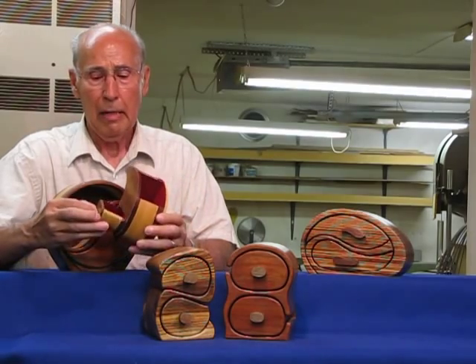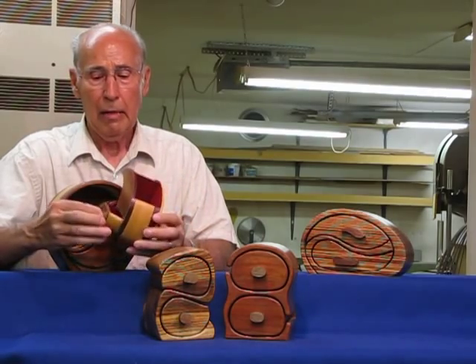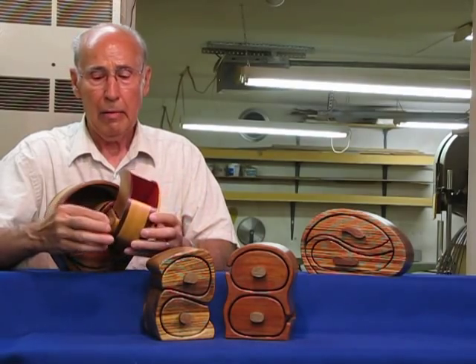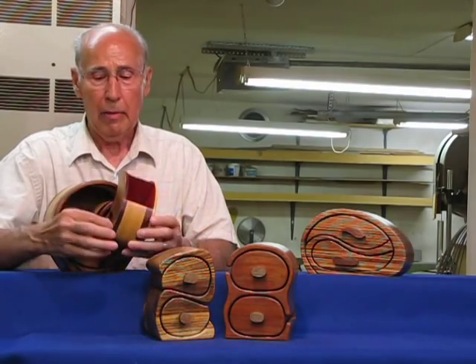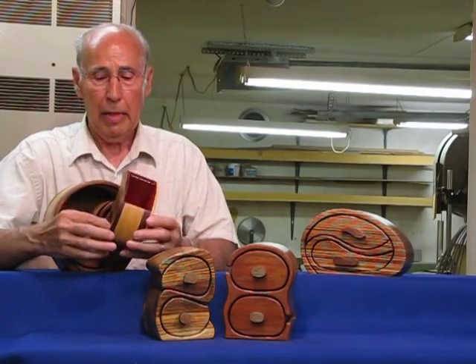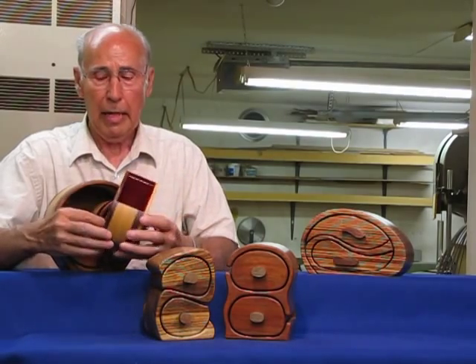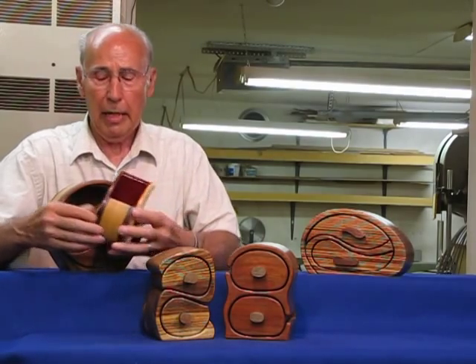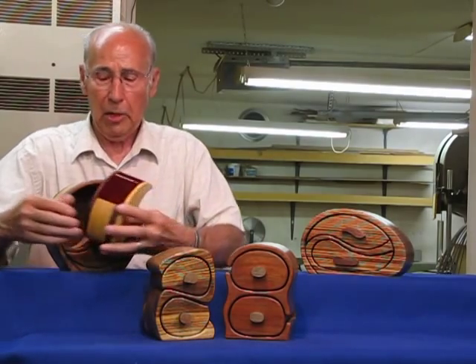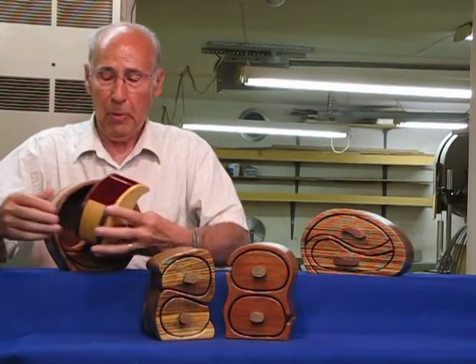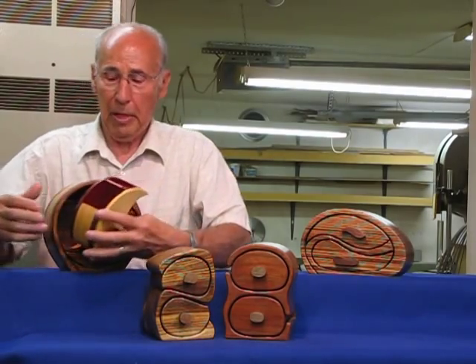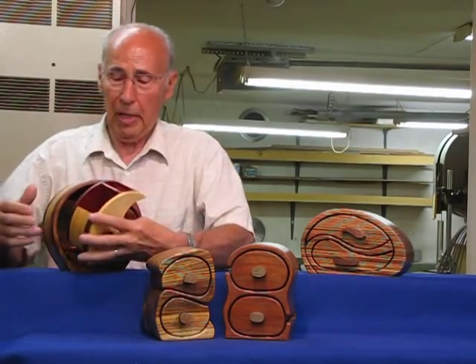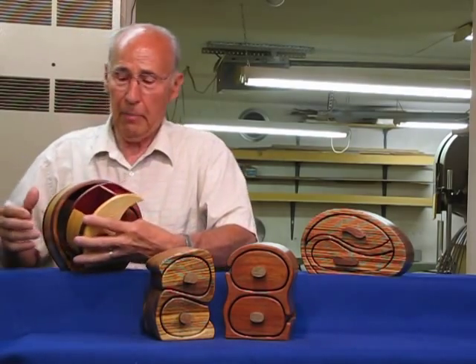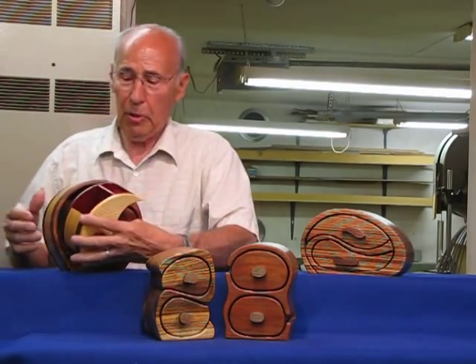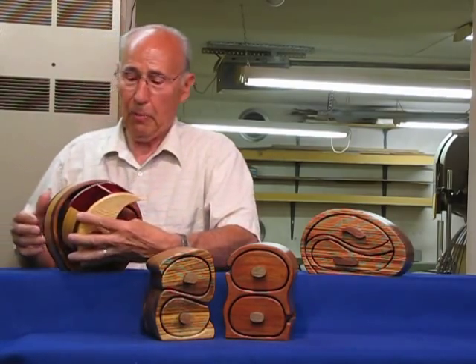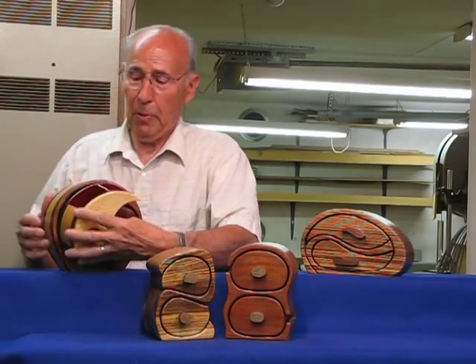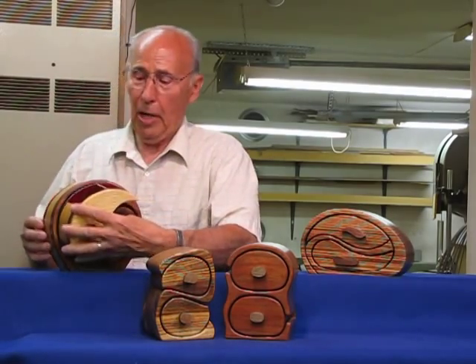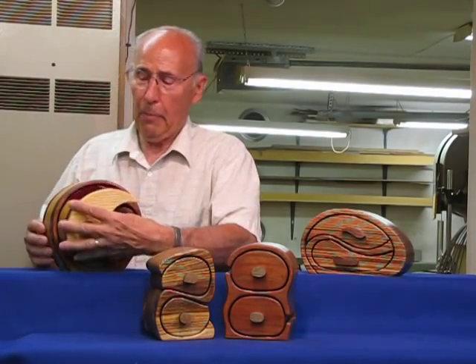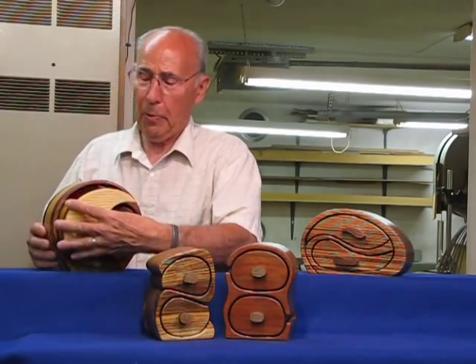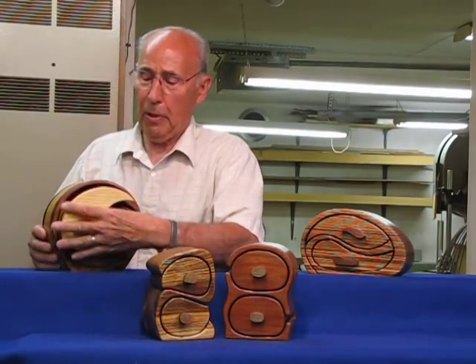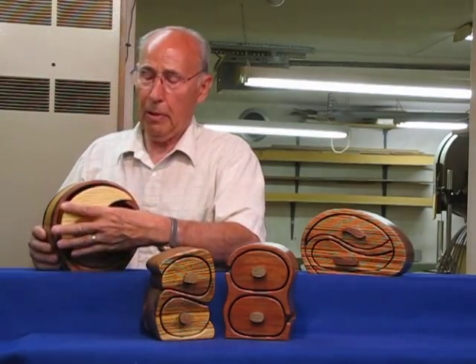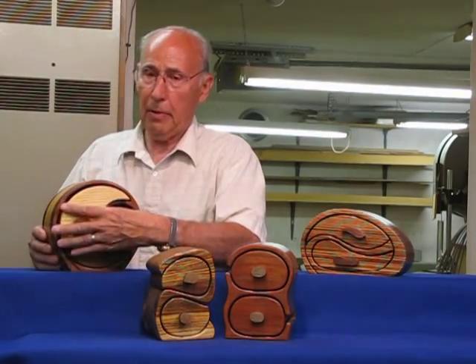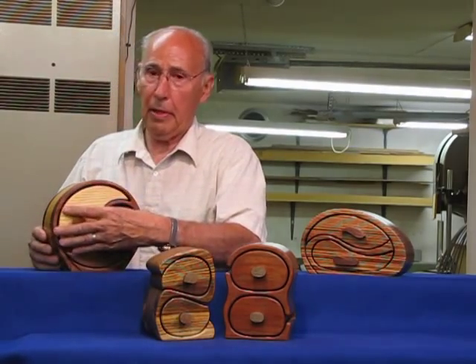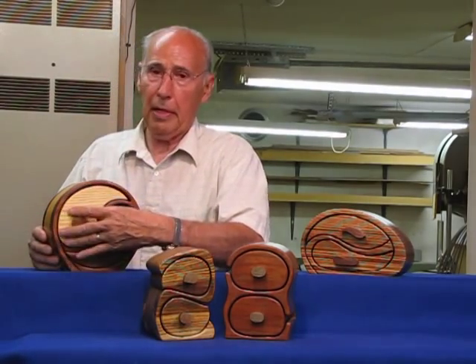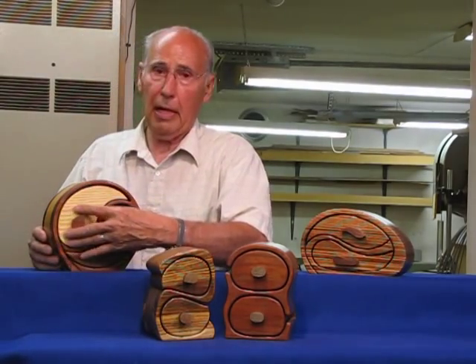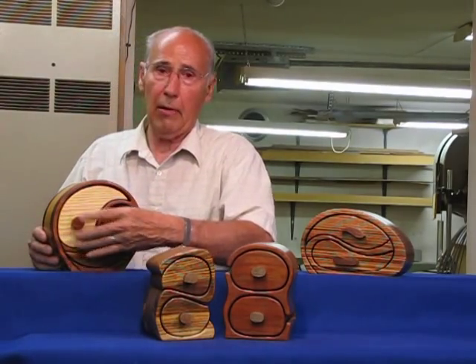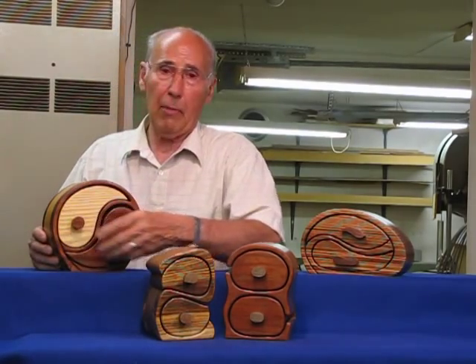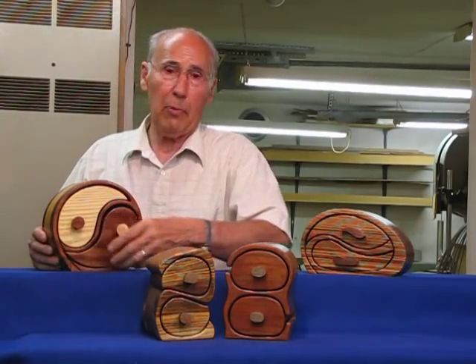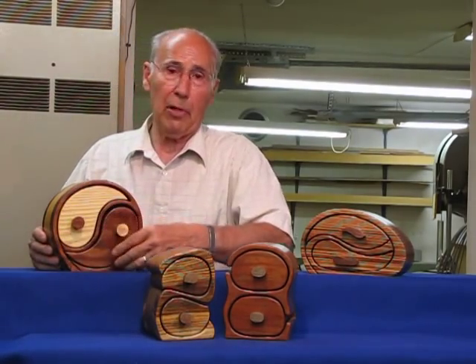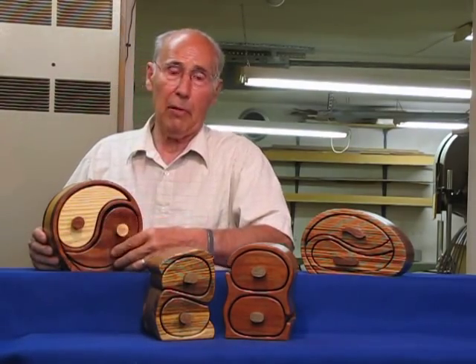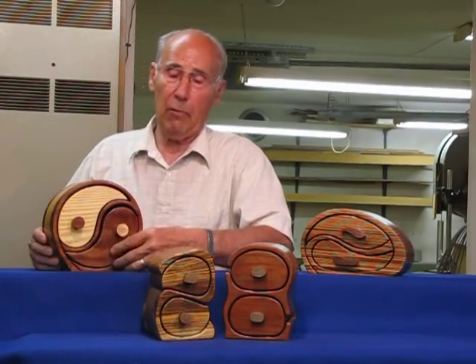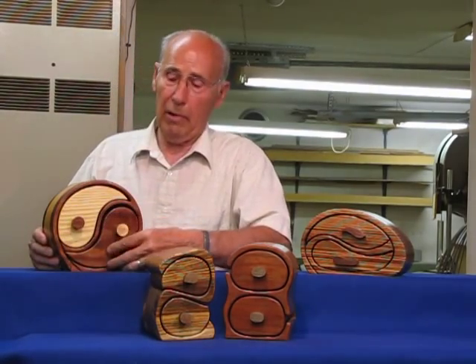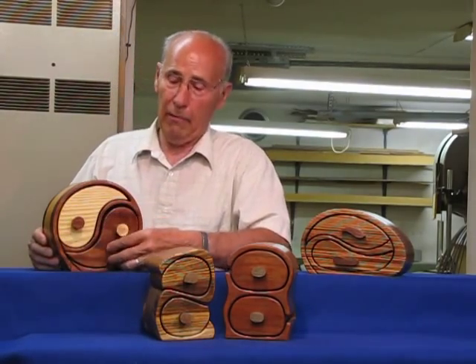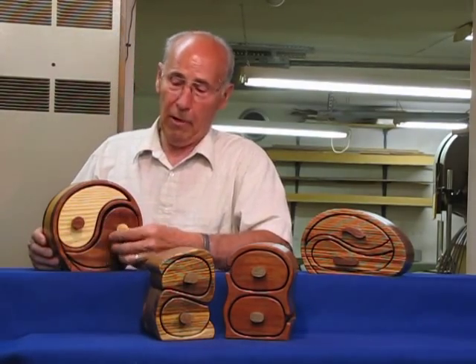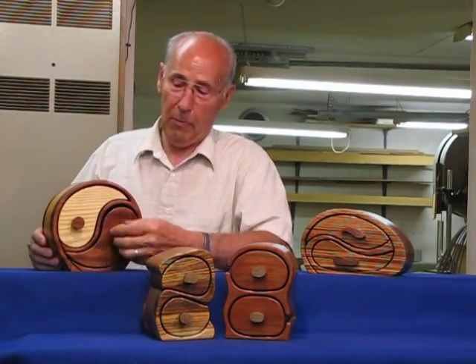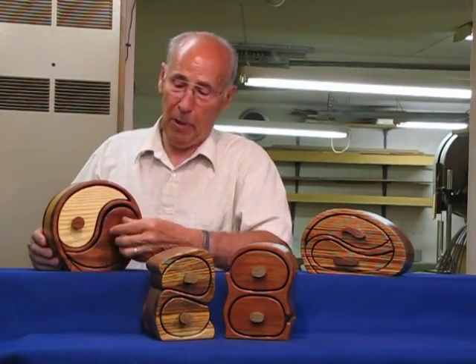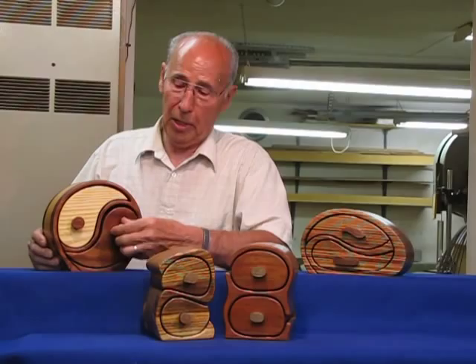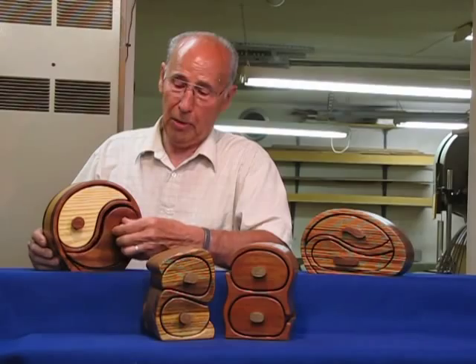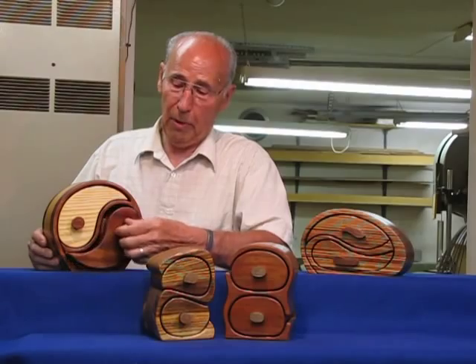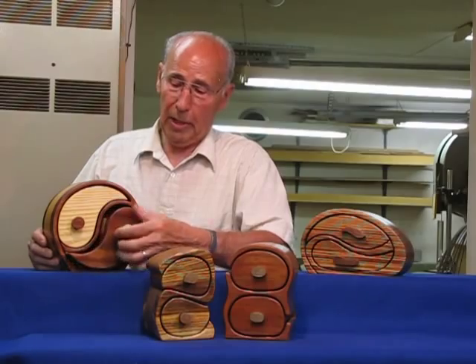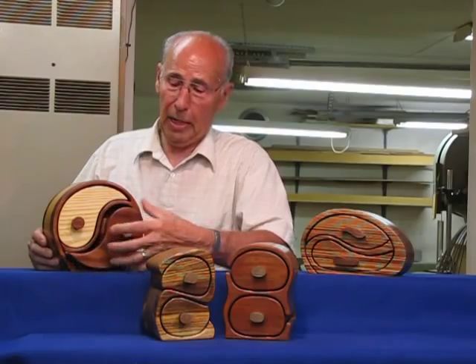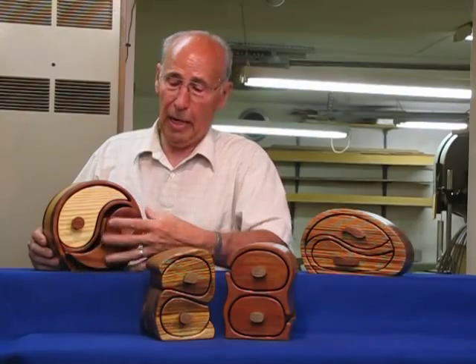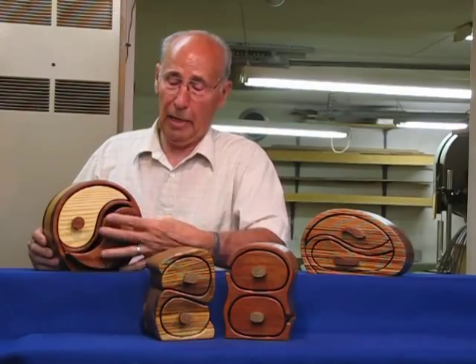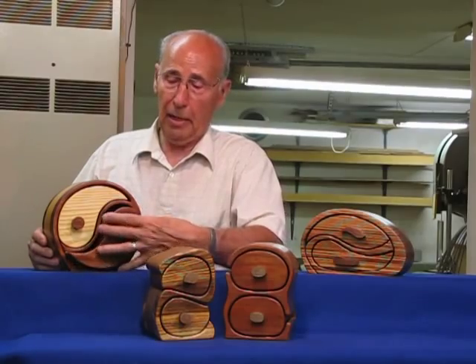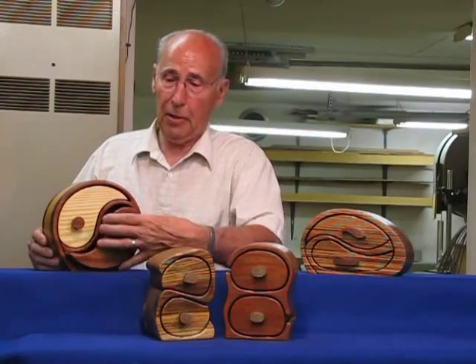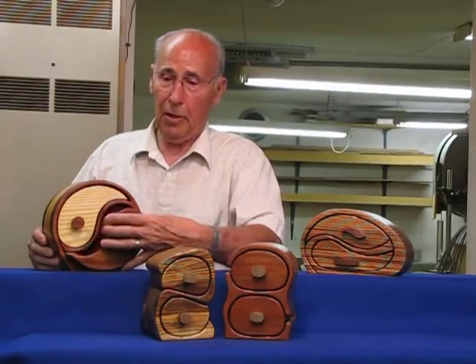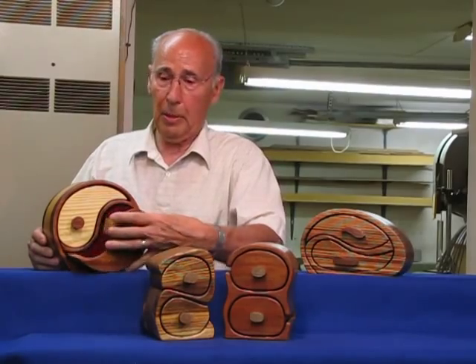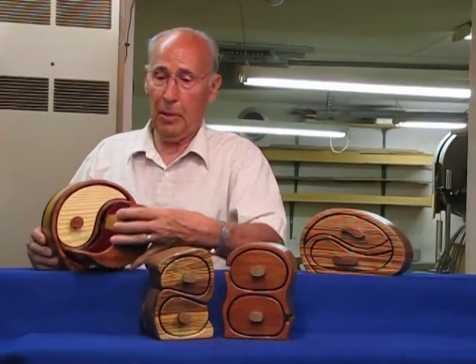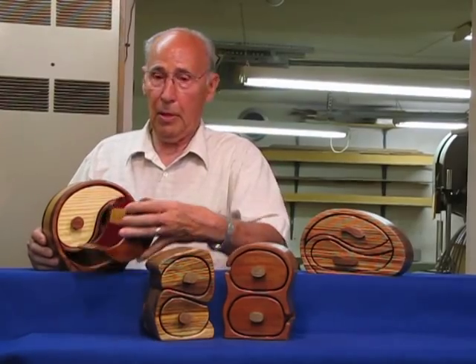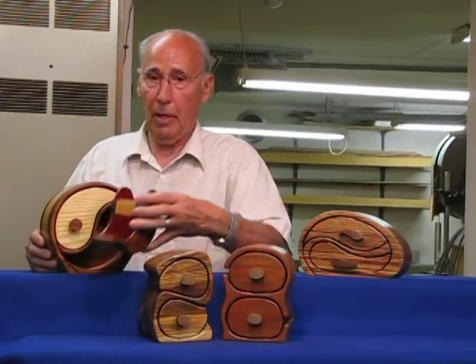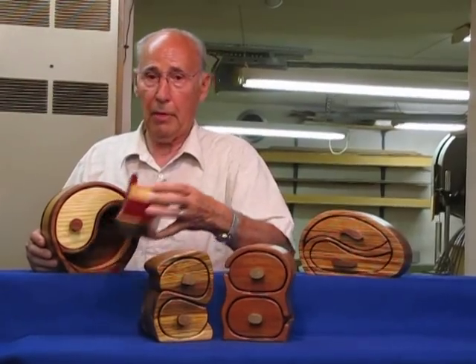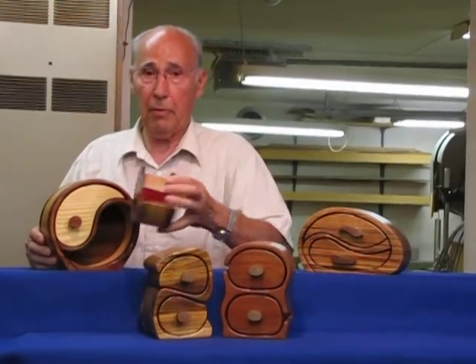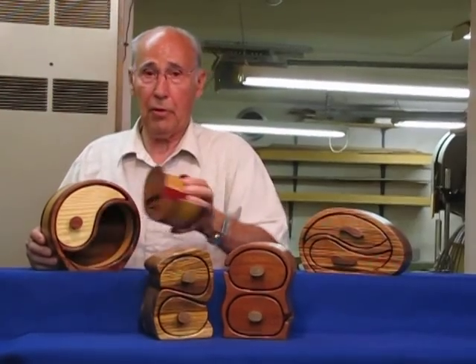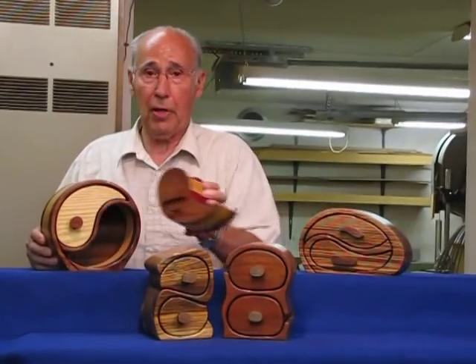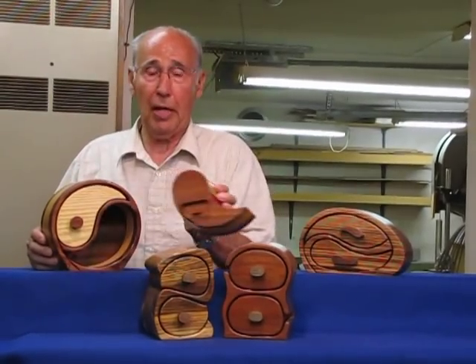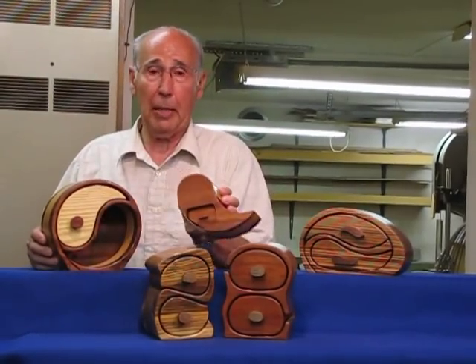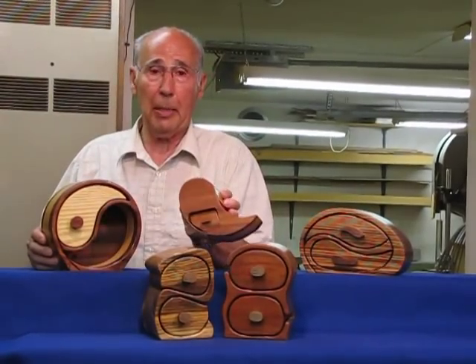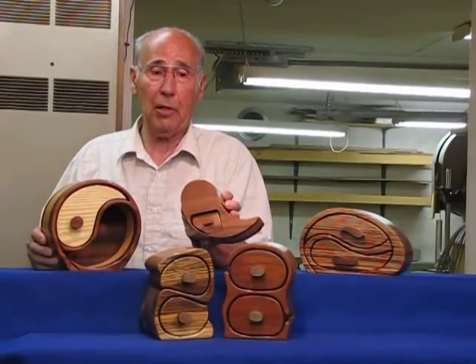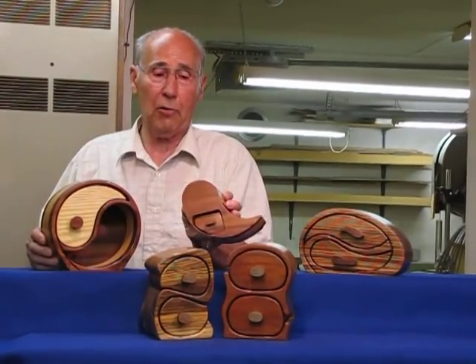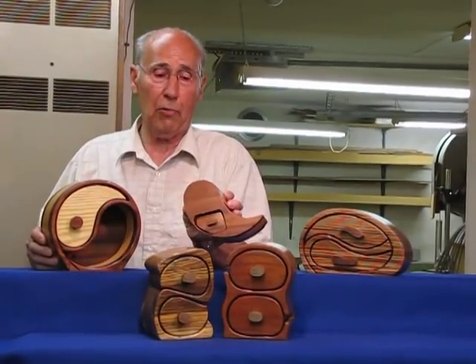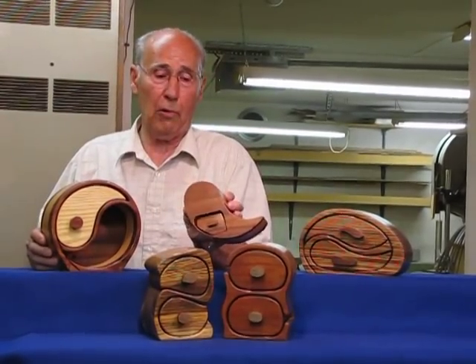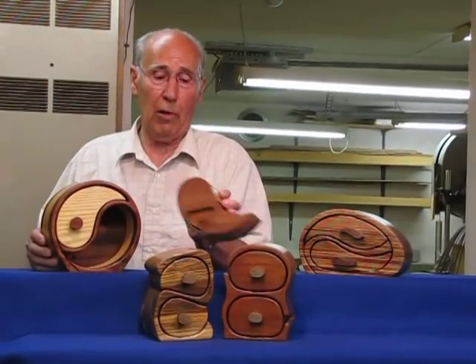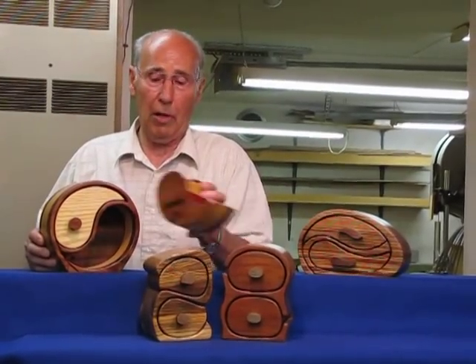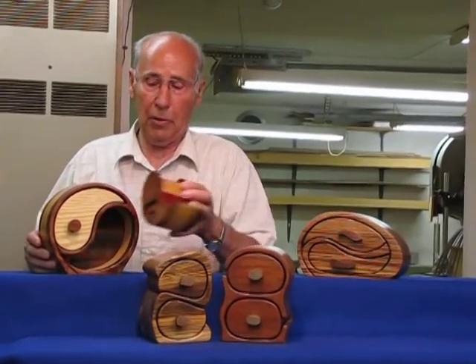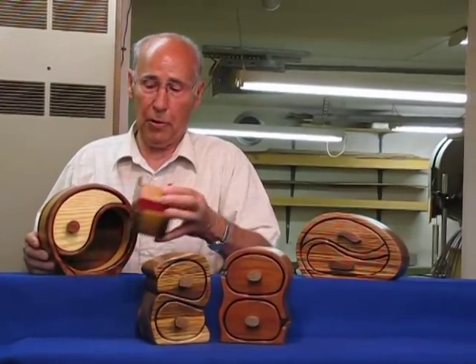That has become so popular that now I put it wherever I possibly can. It's in the other side of this drawer also.